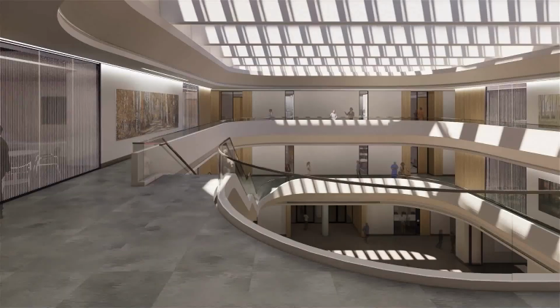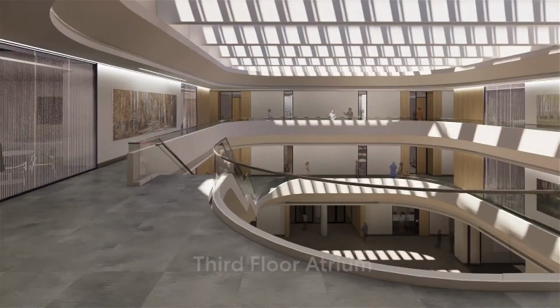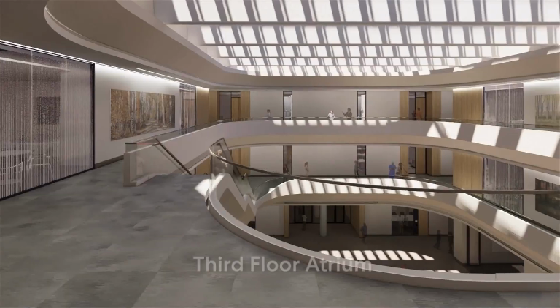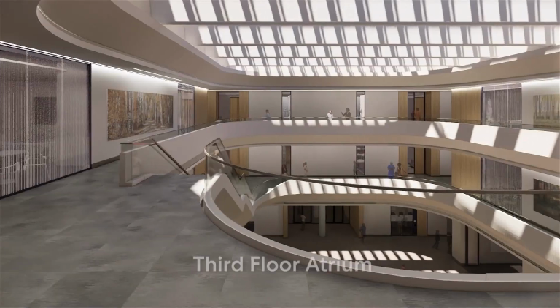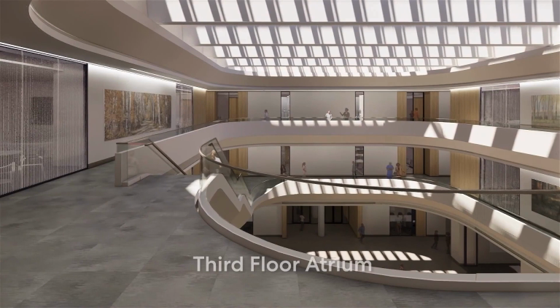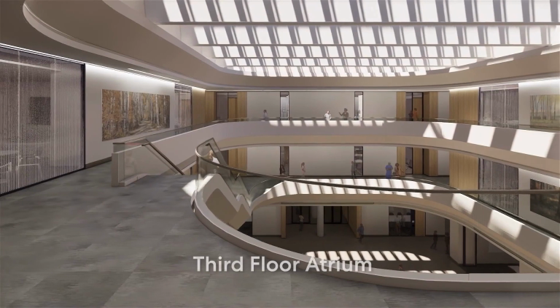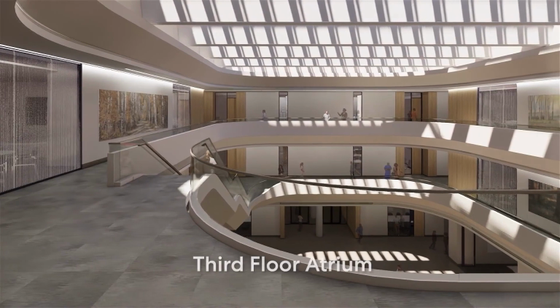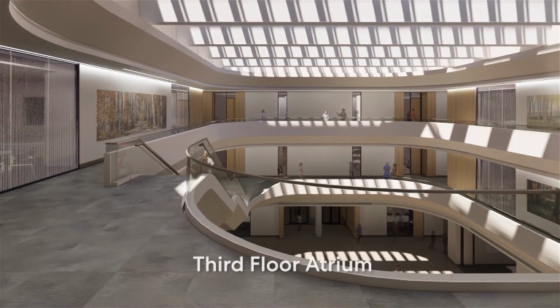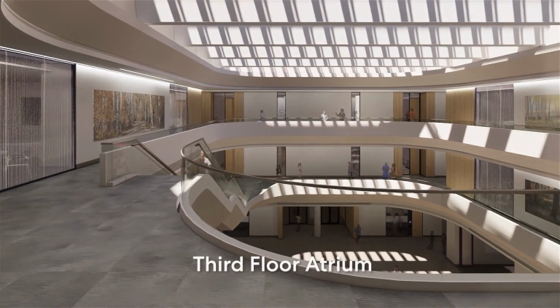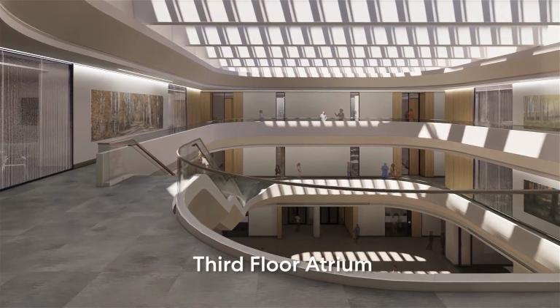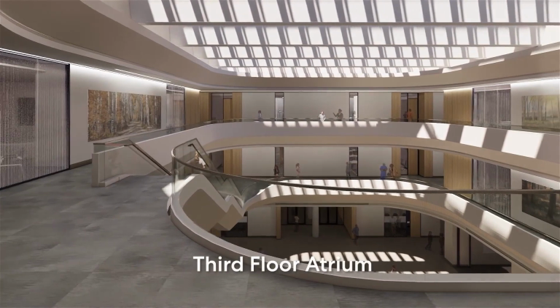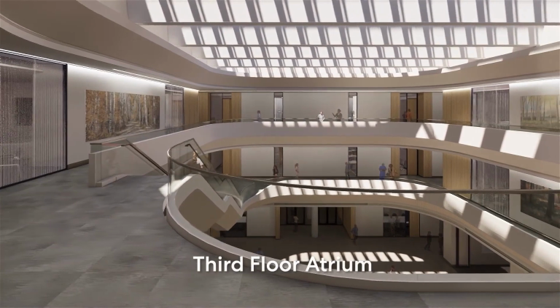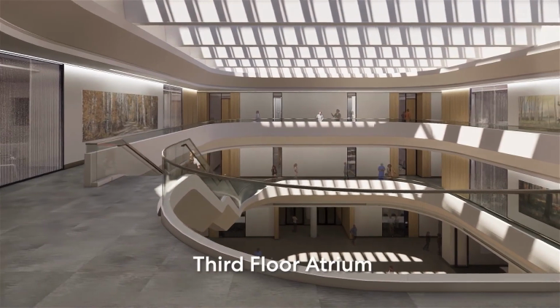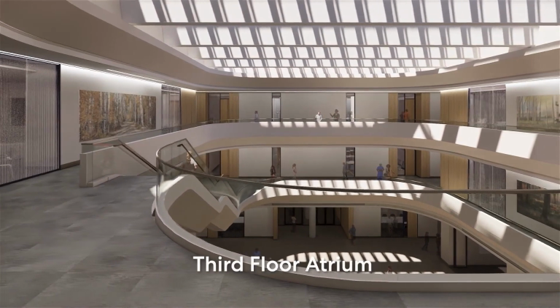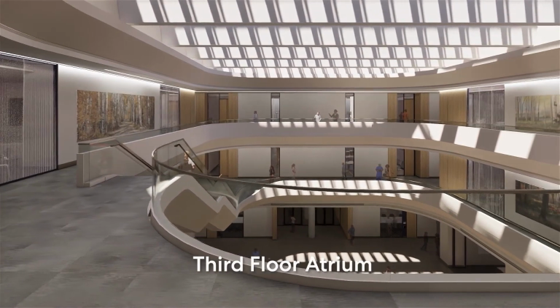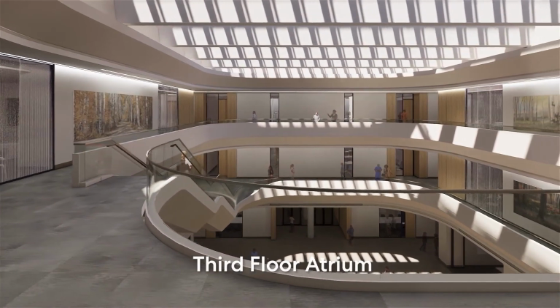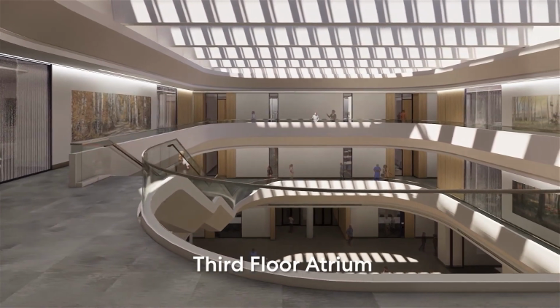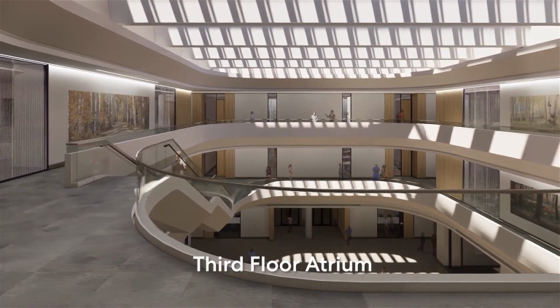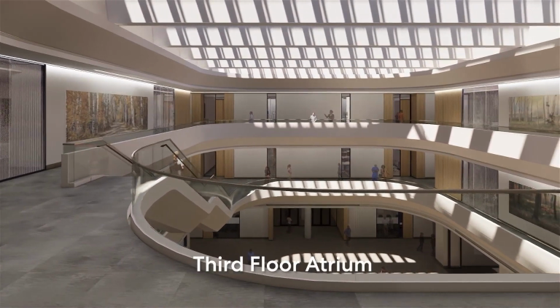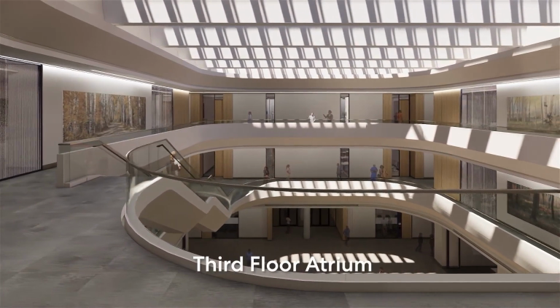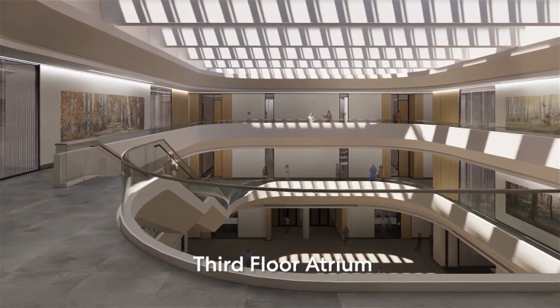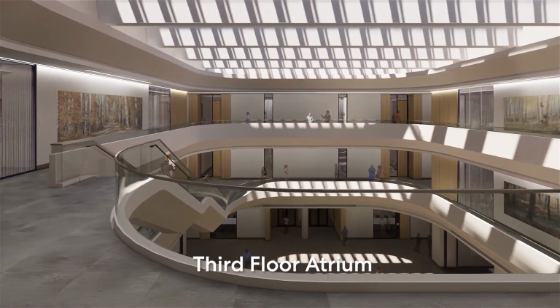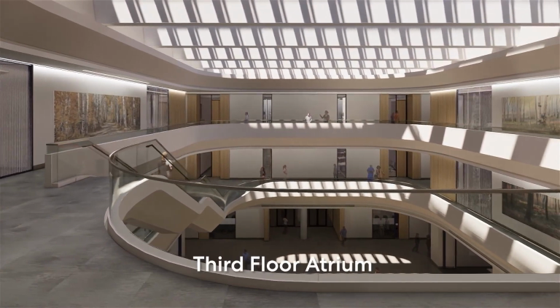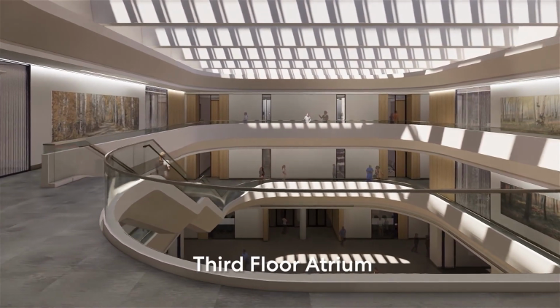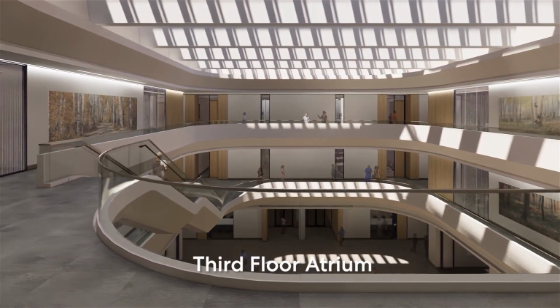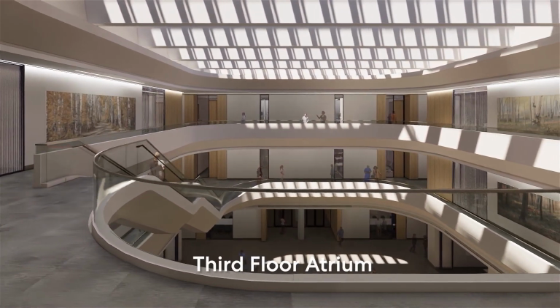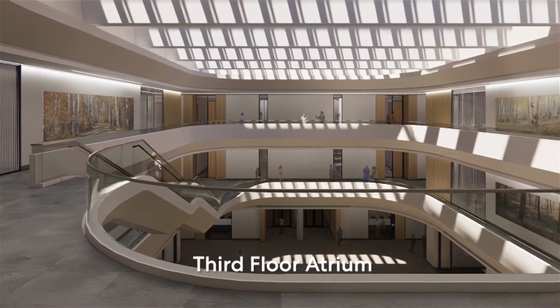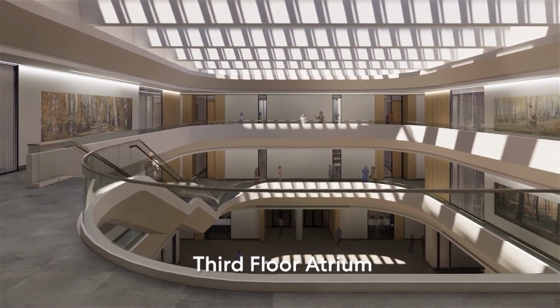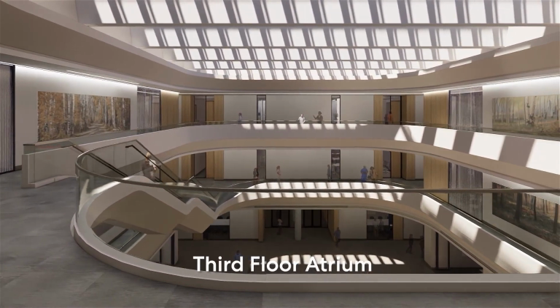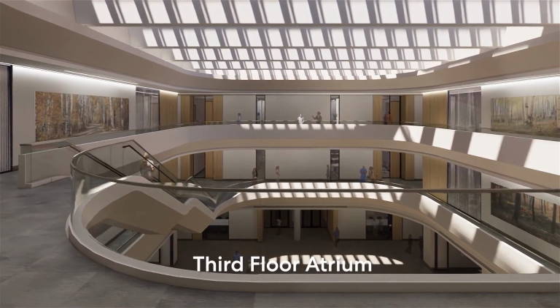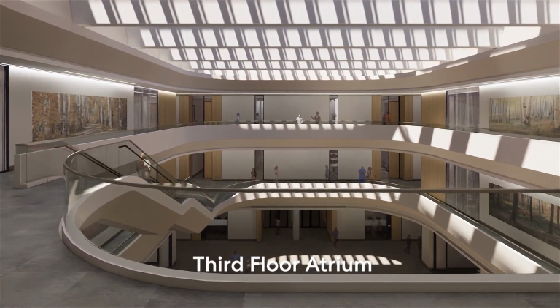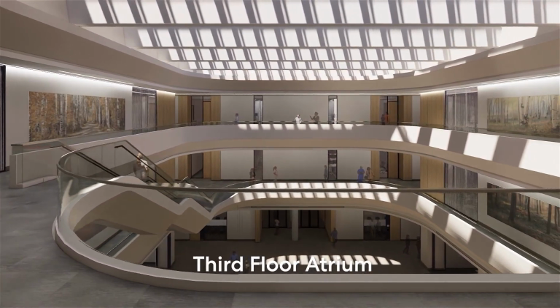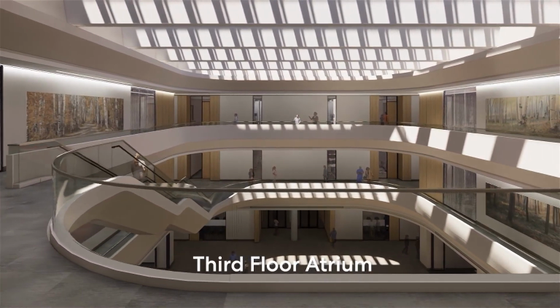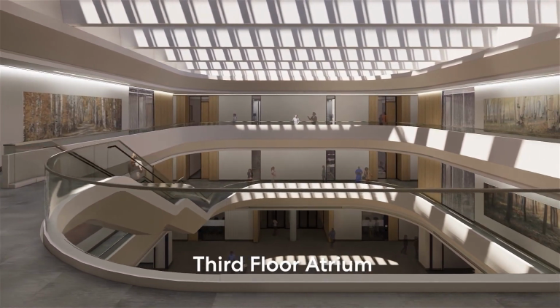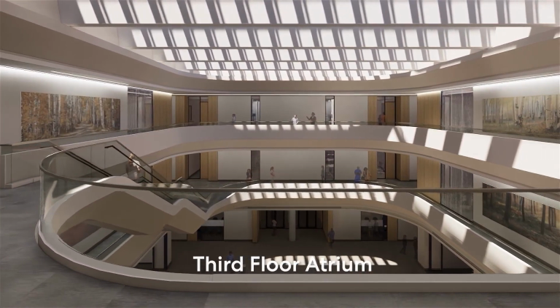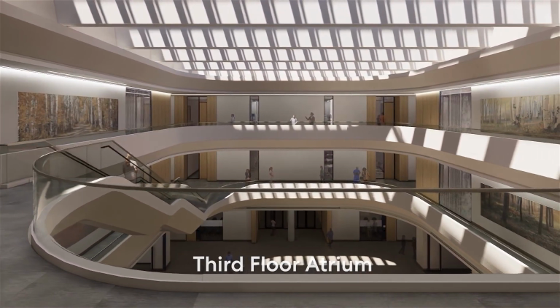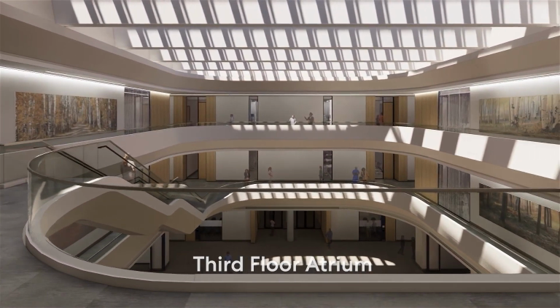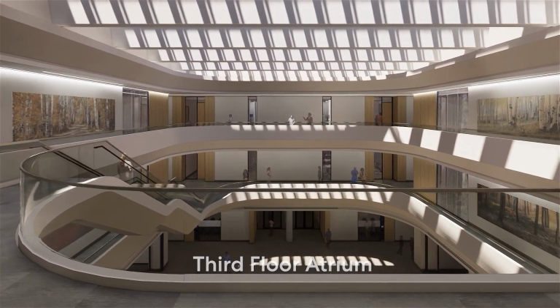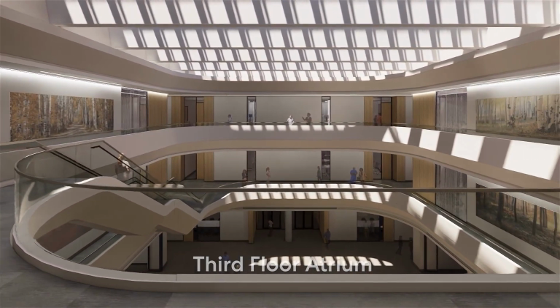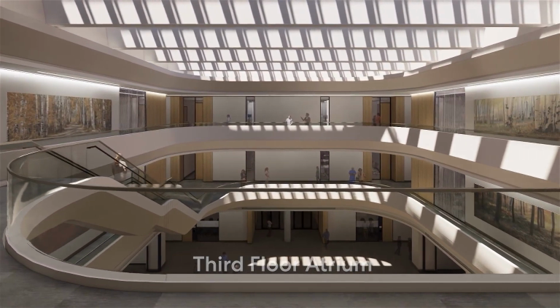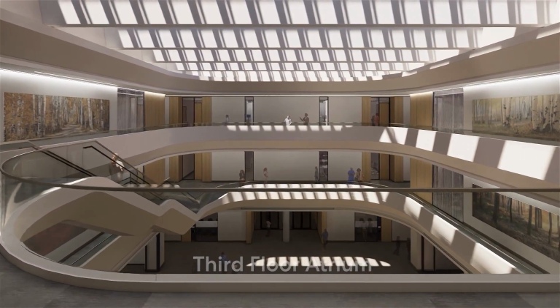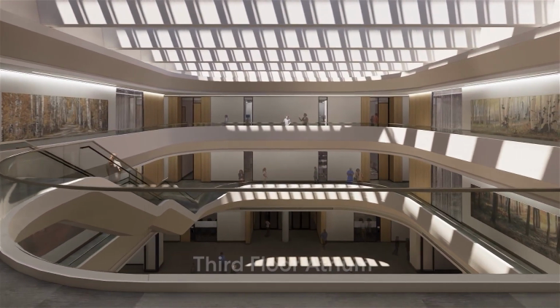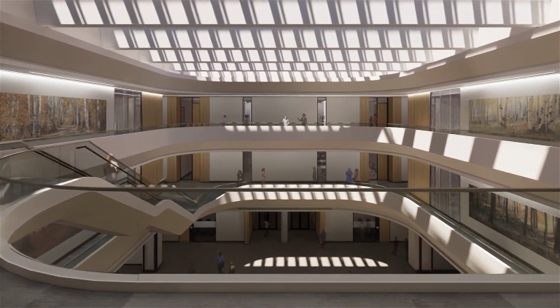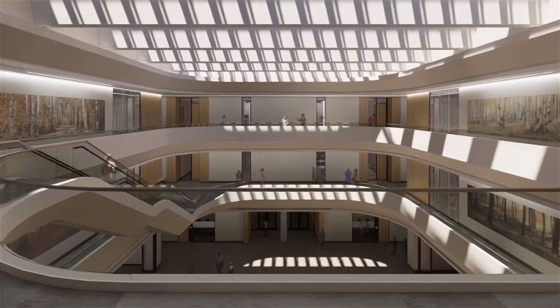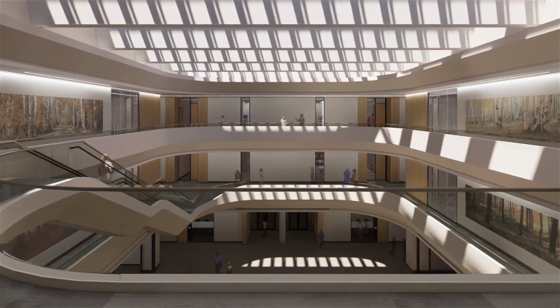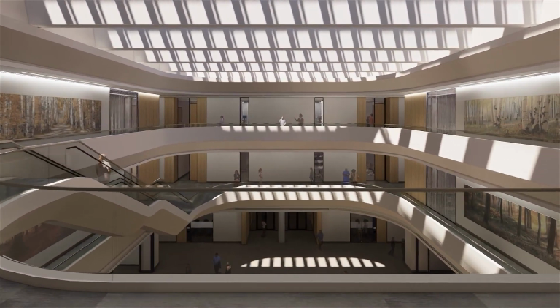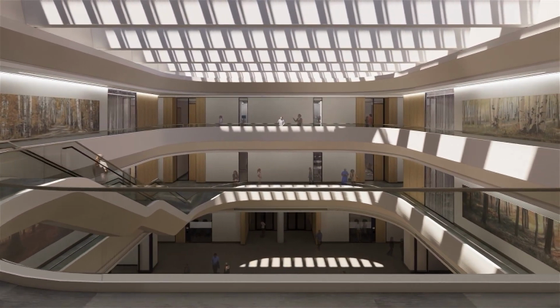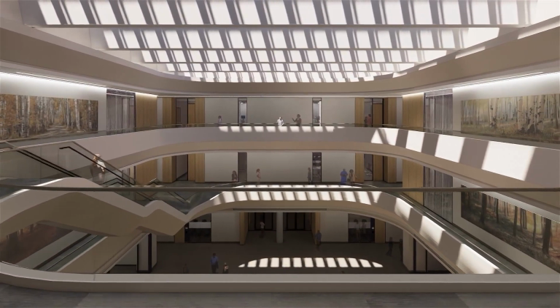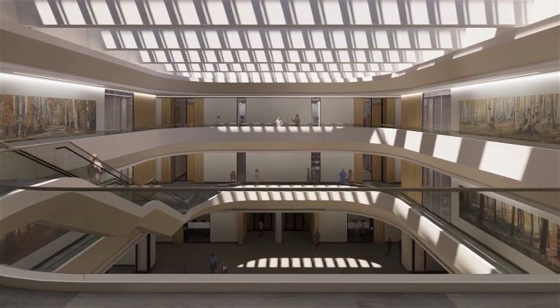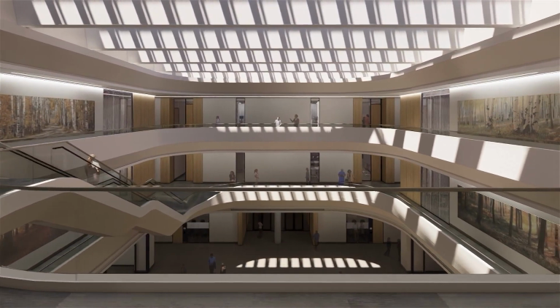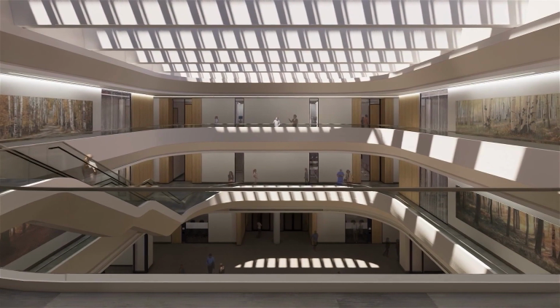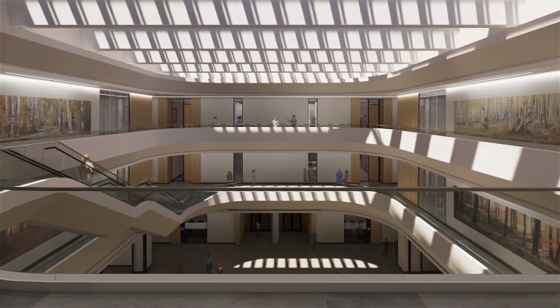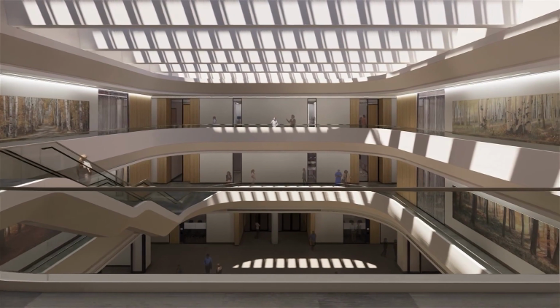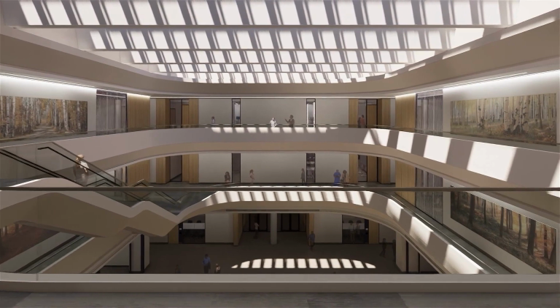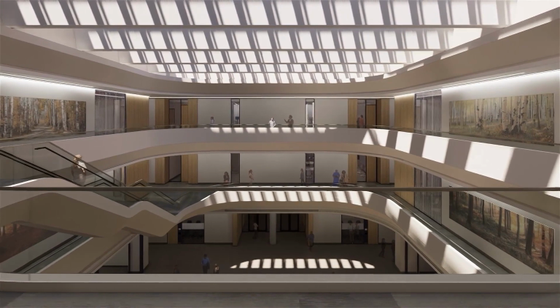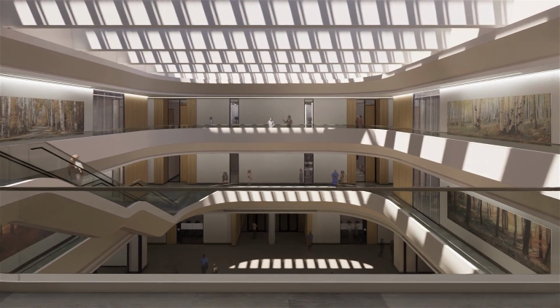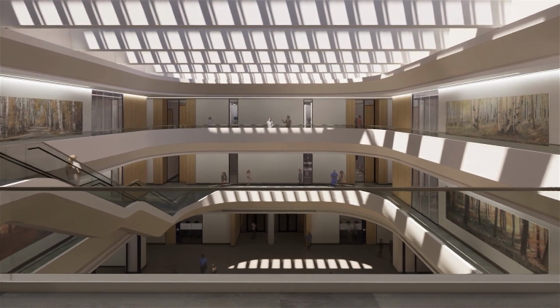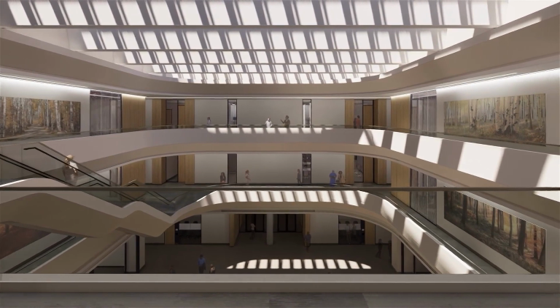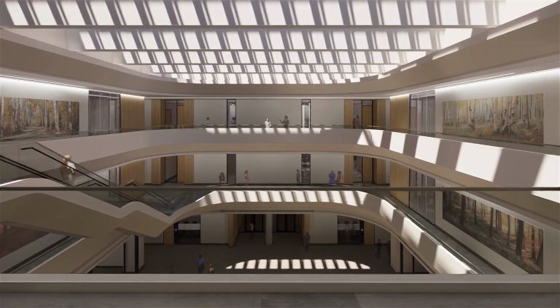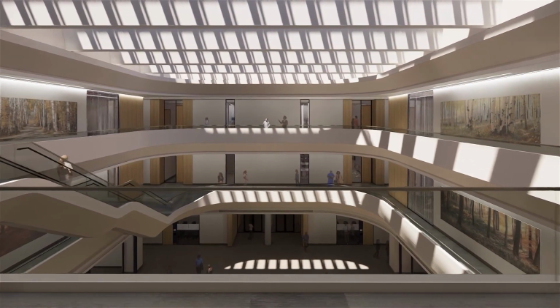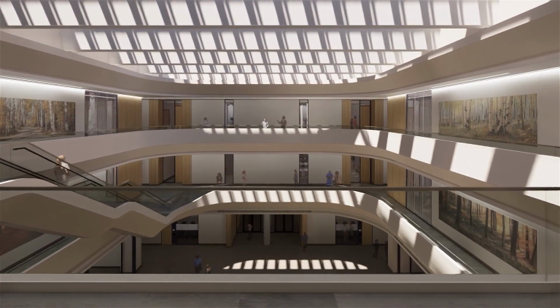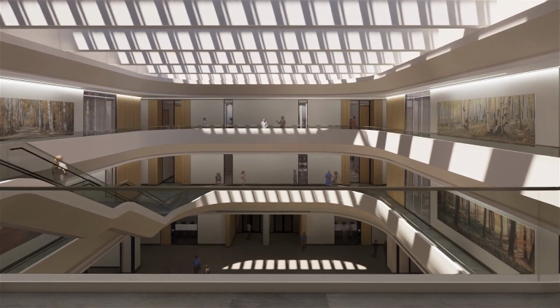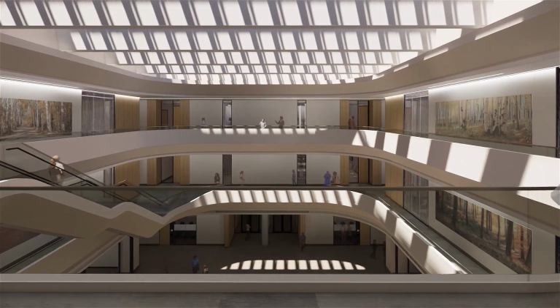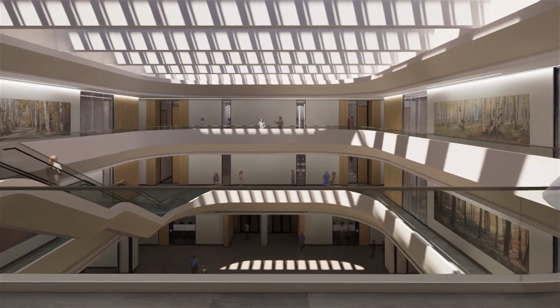And from this town square, students can easily move into classrooms, labs, the library, and their learning communities.